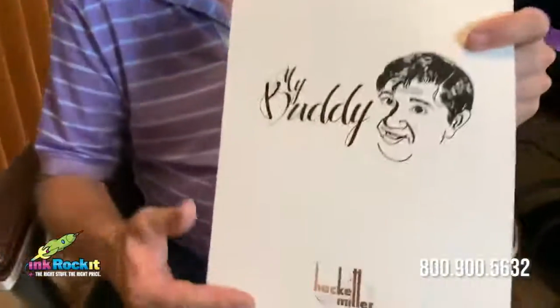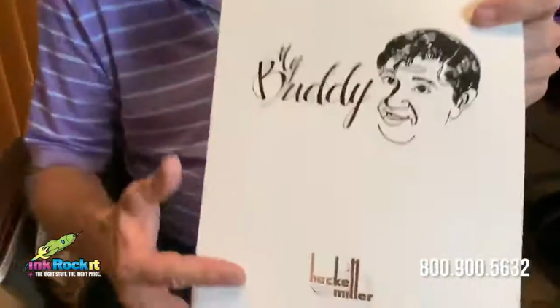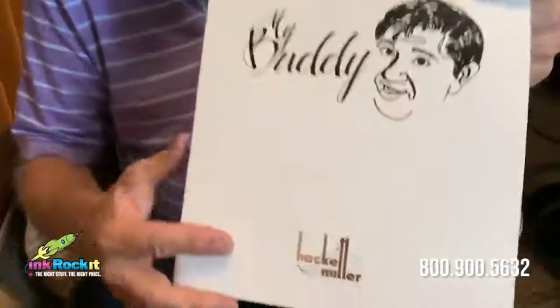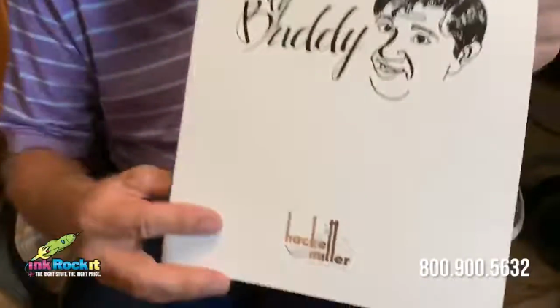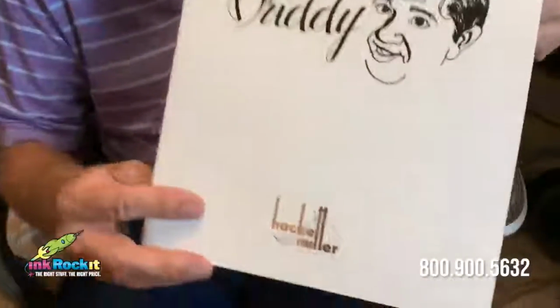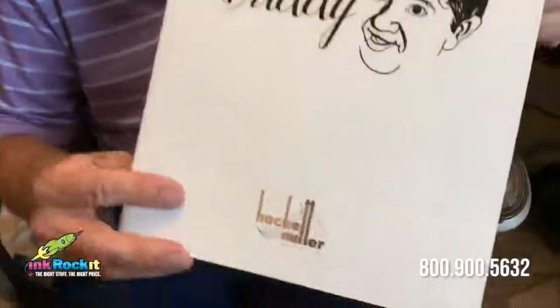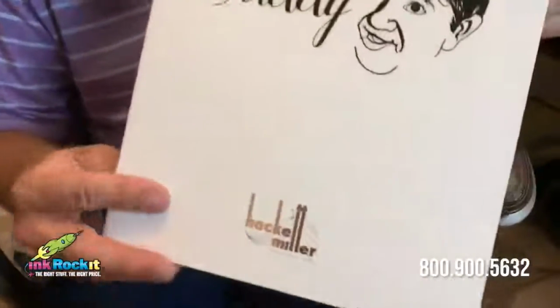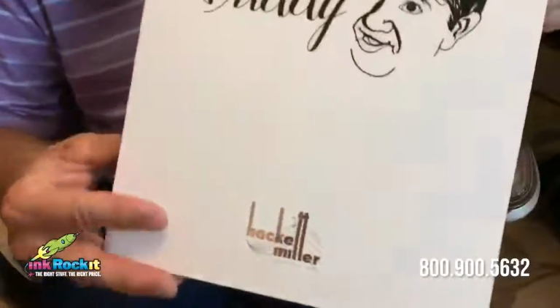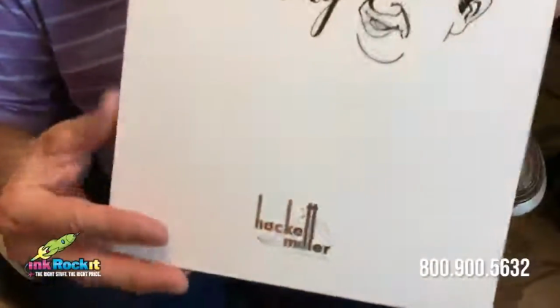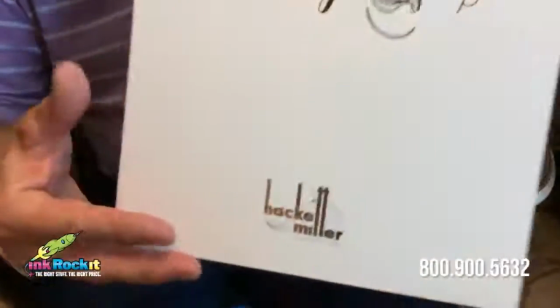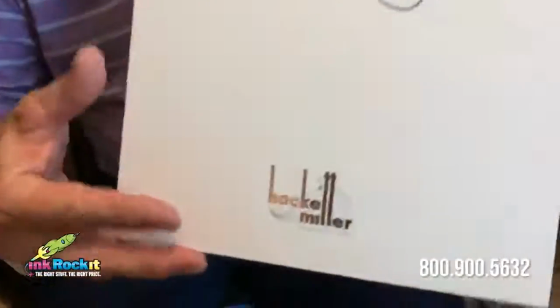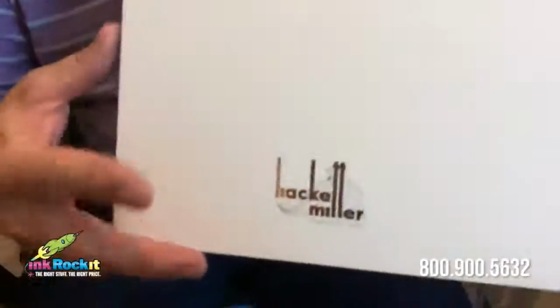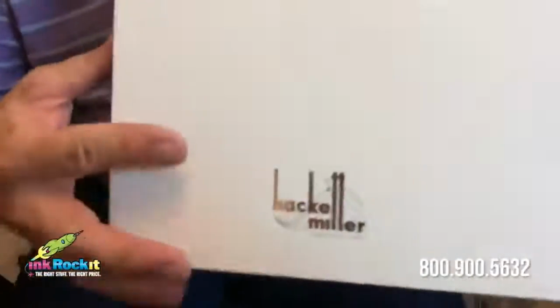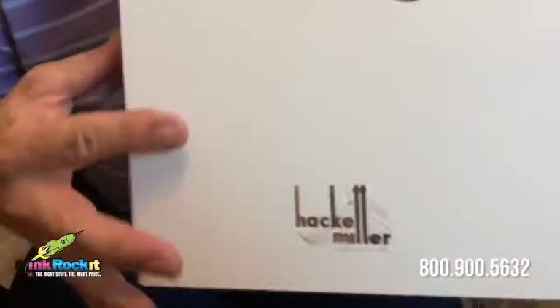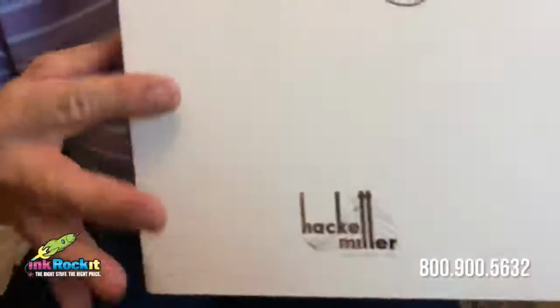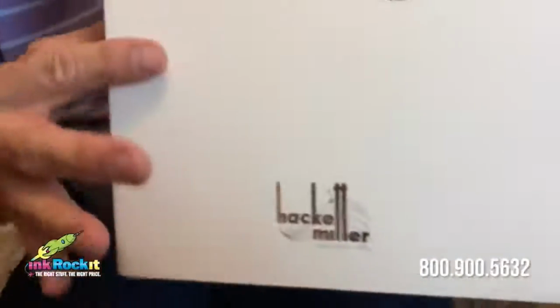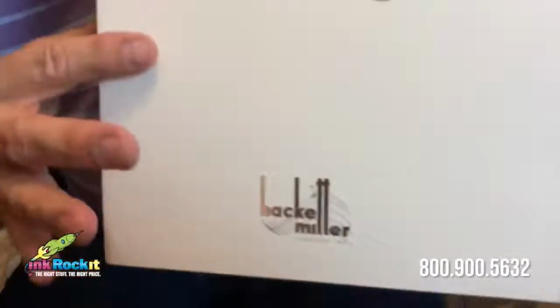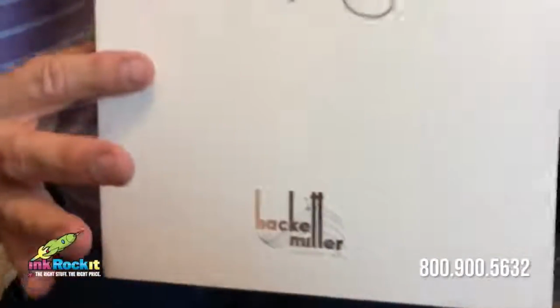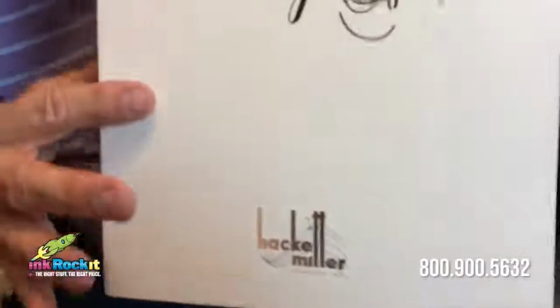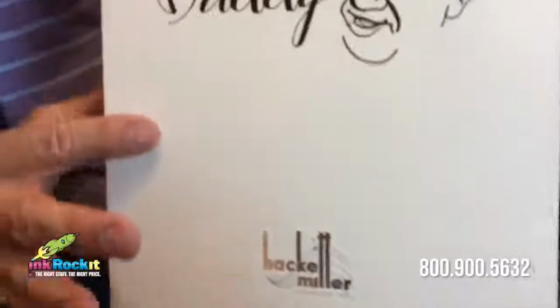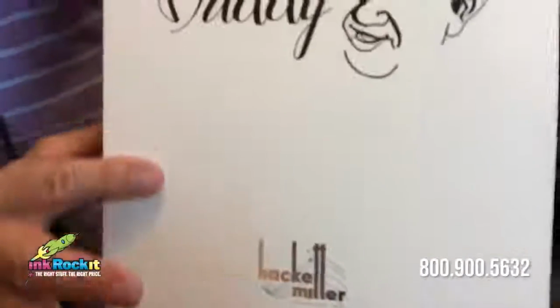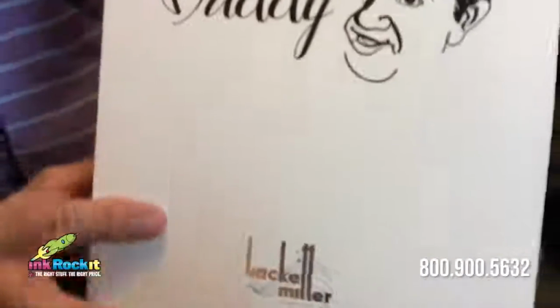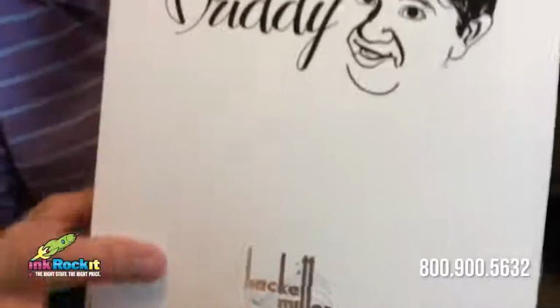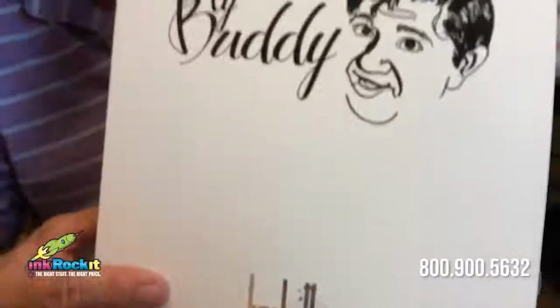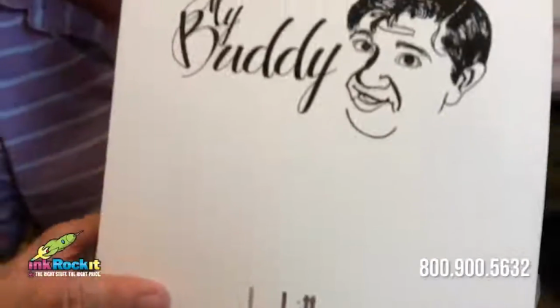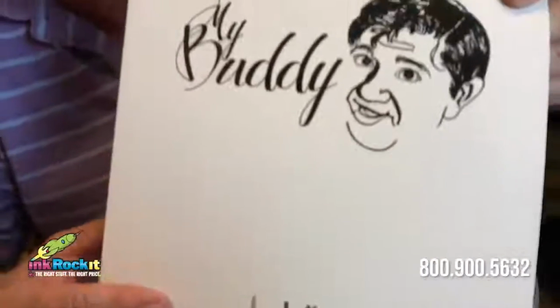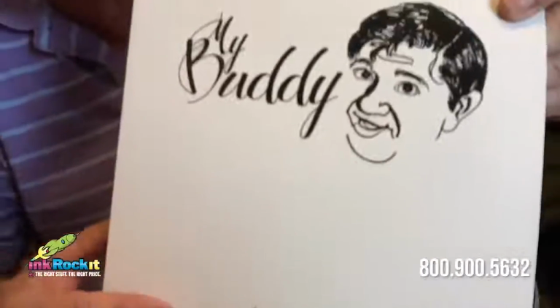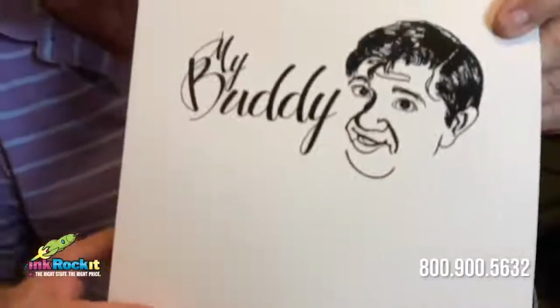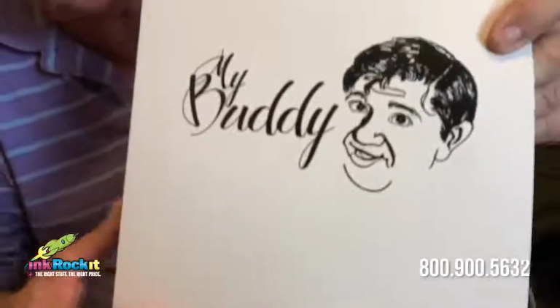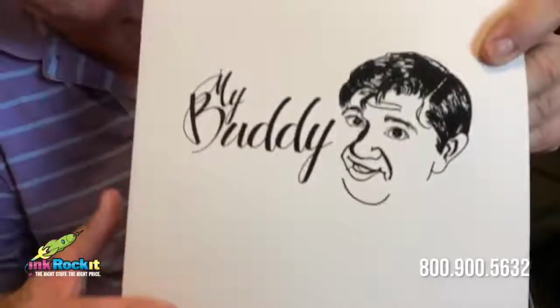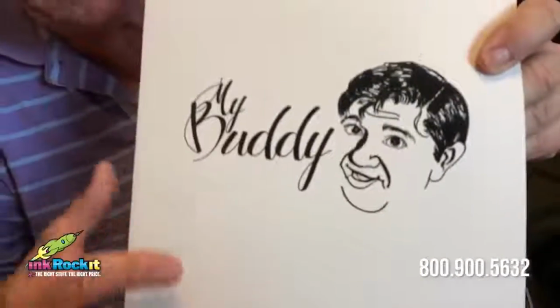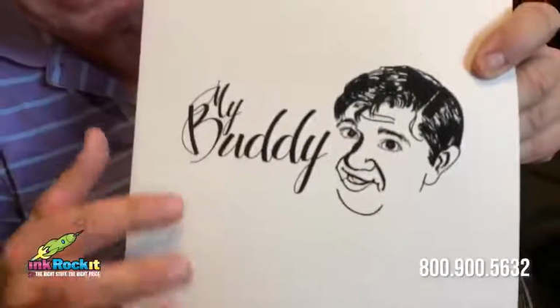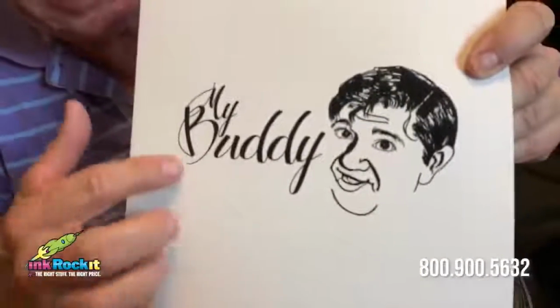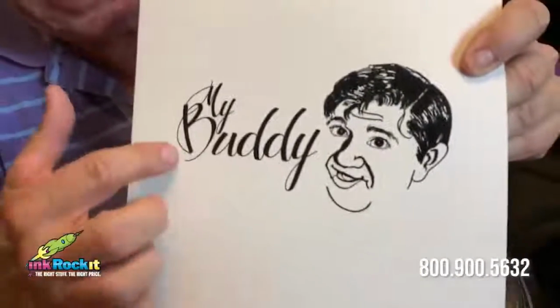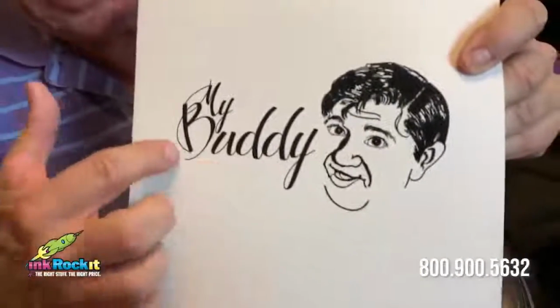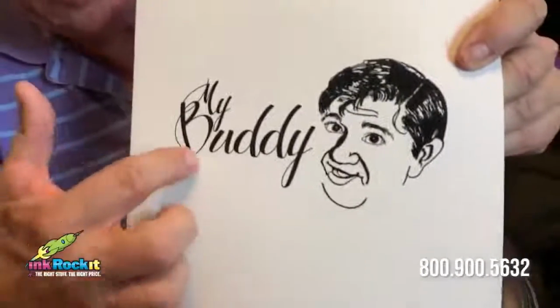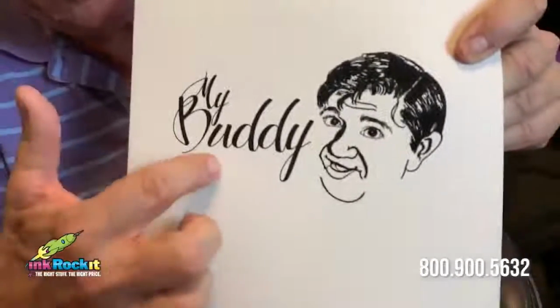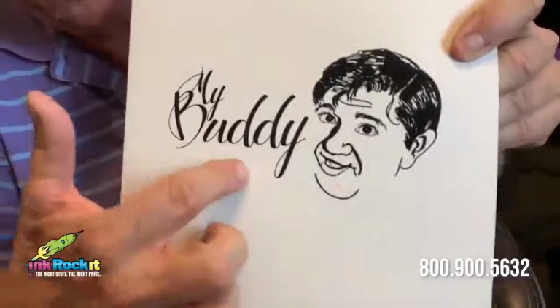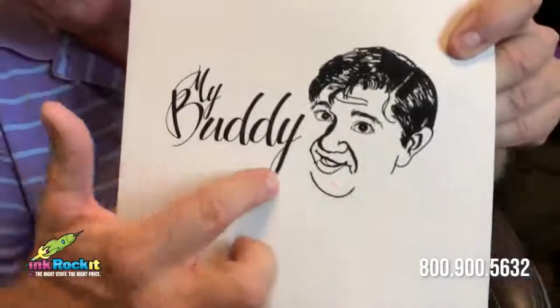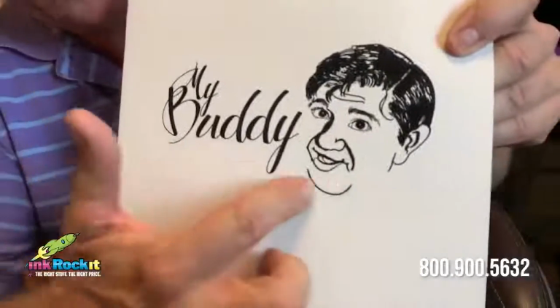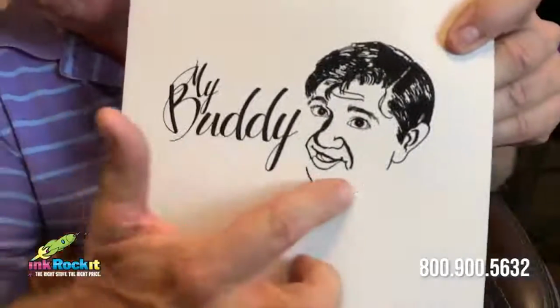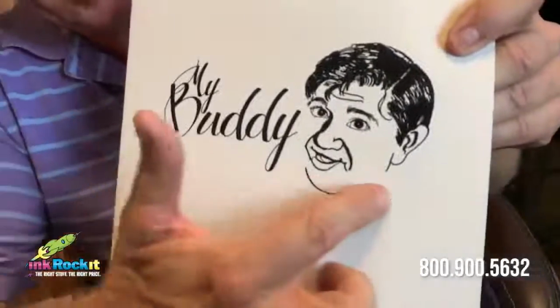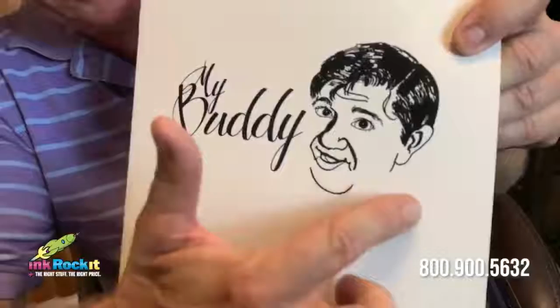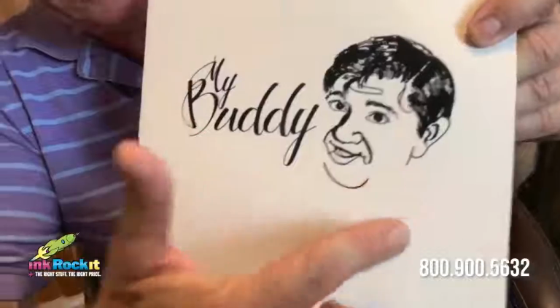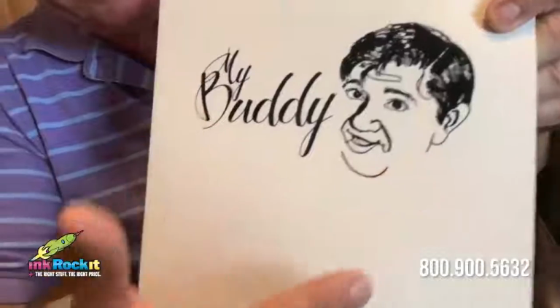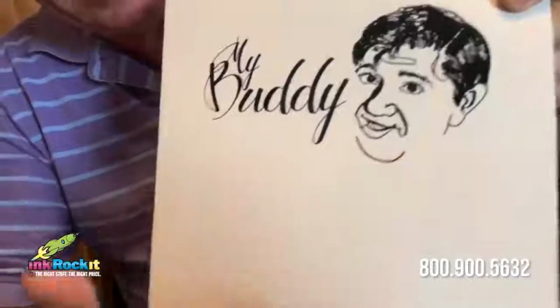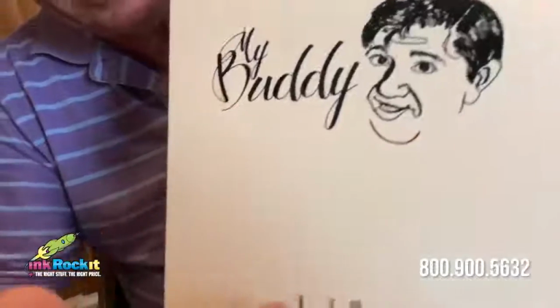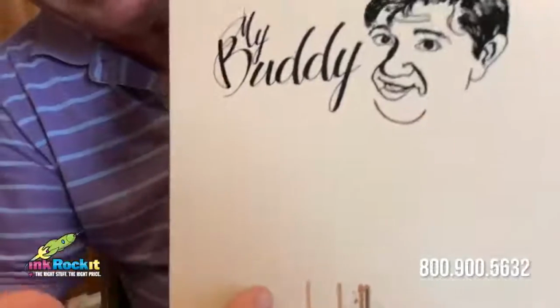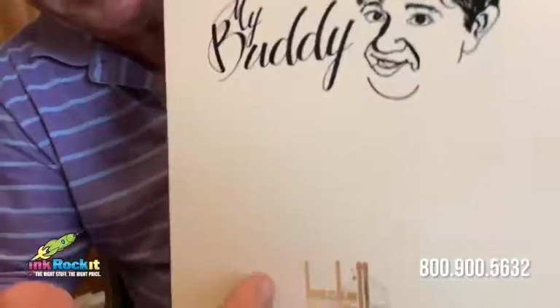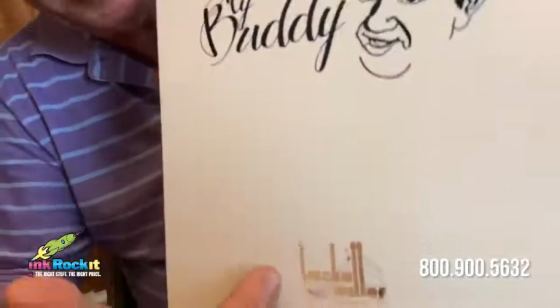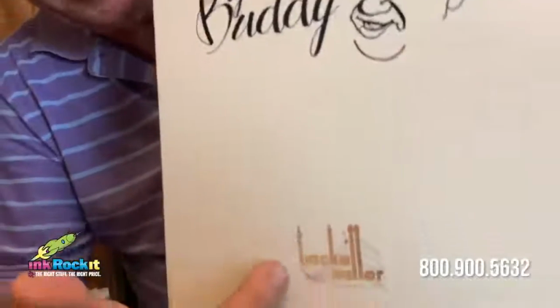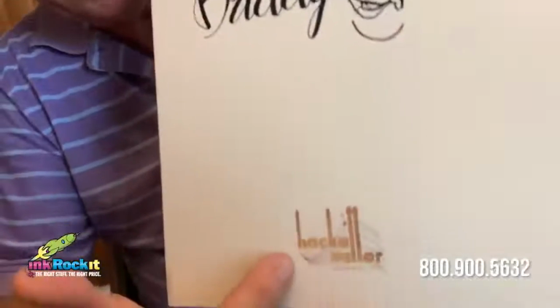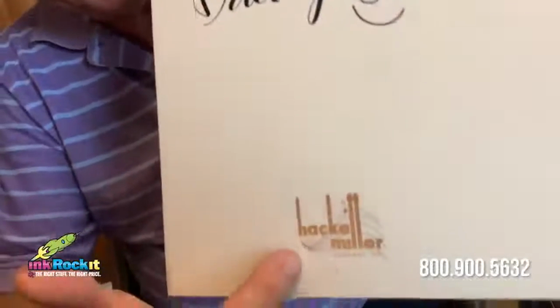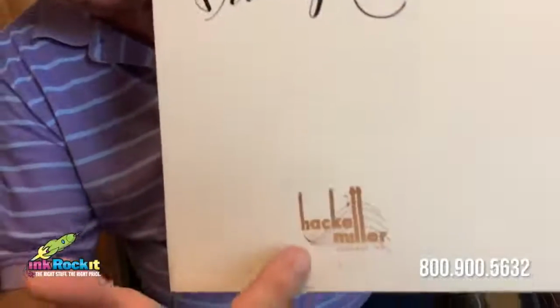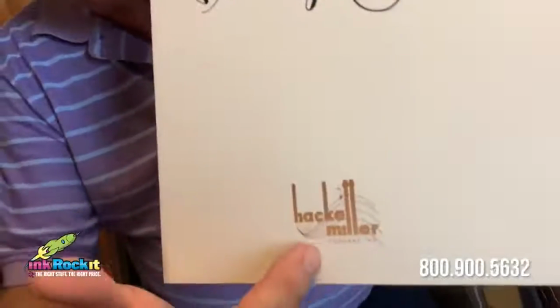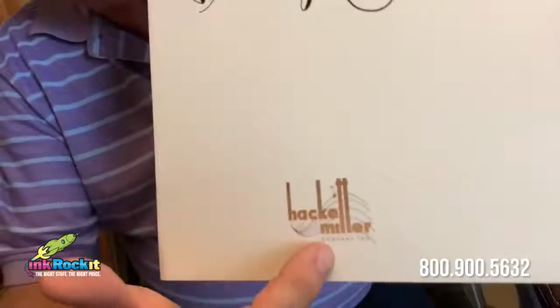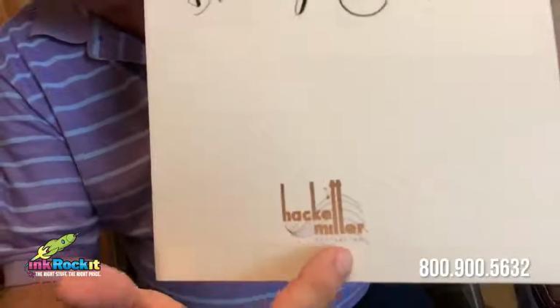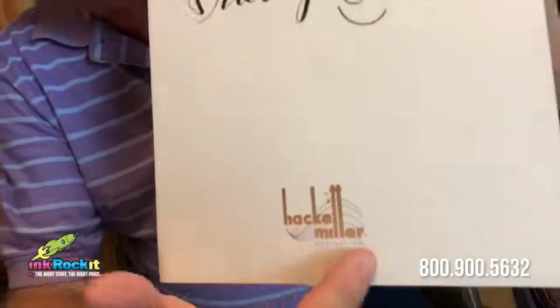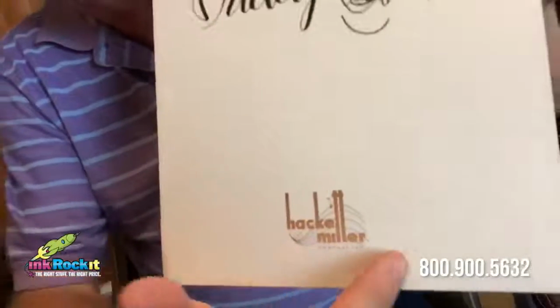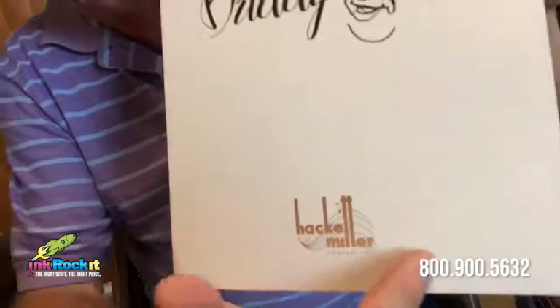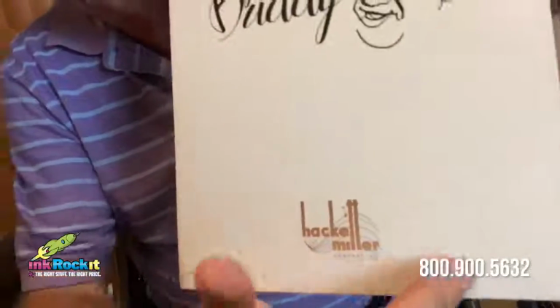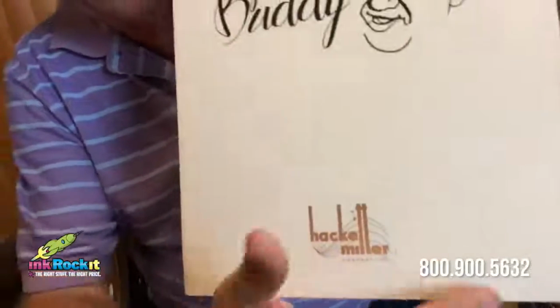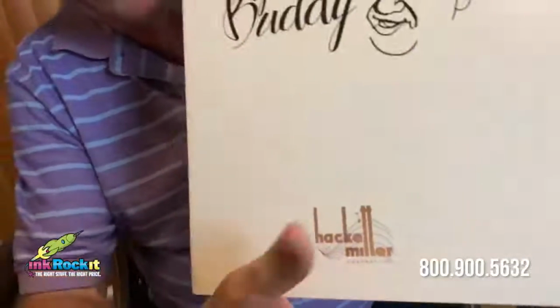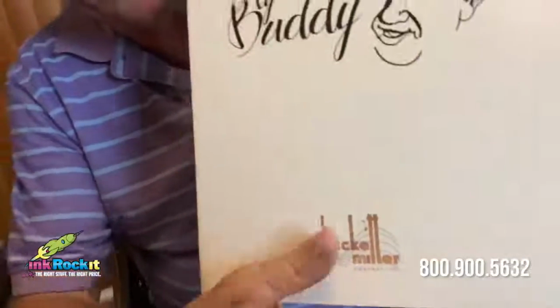If you look at the folder outside, we chose a matte lamination with a spot UV and a nice silver foil.